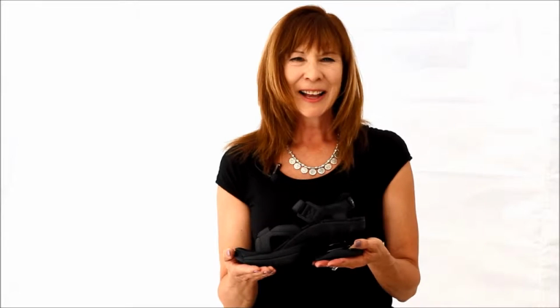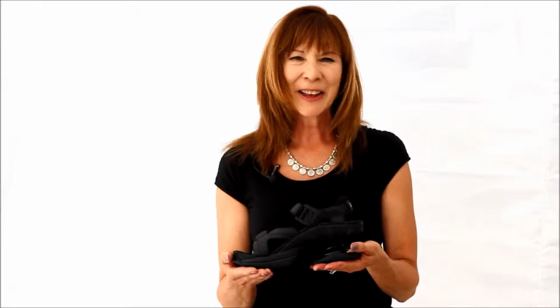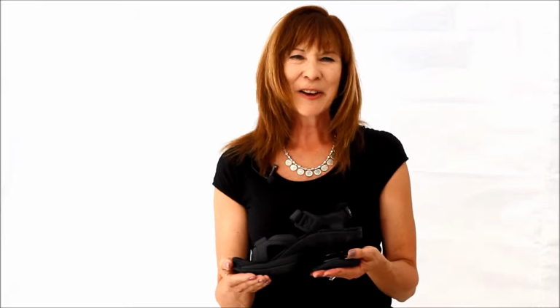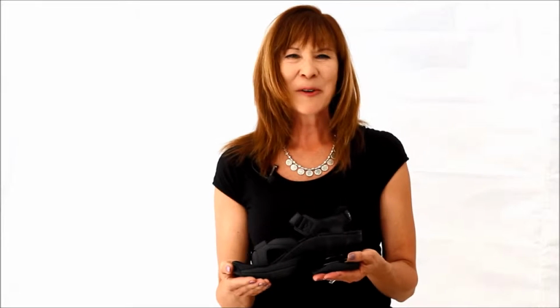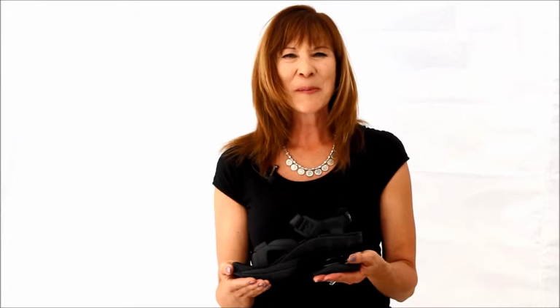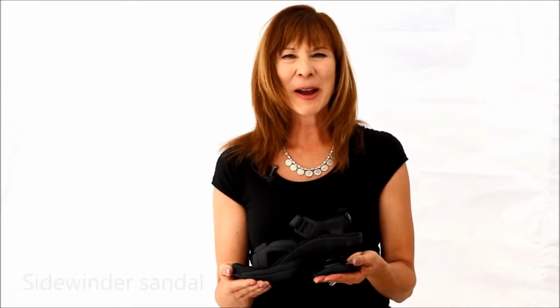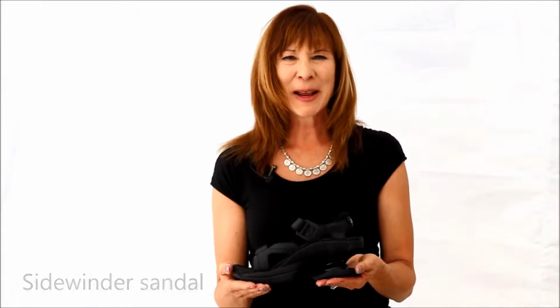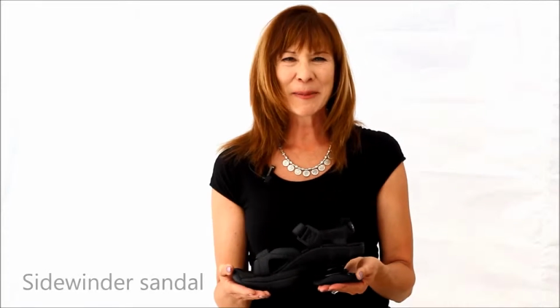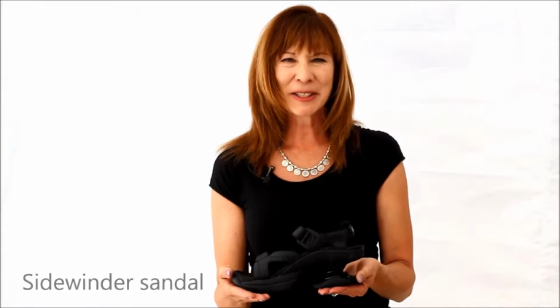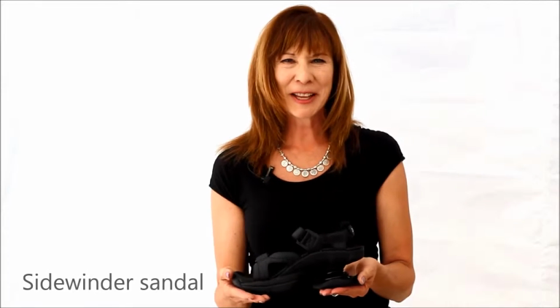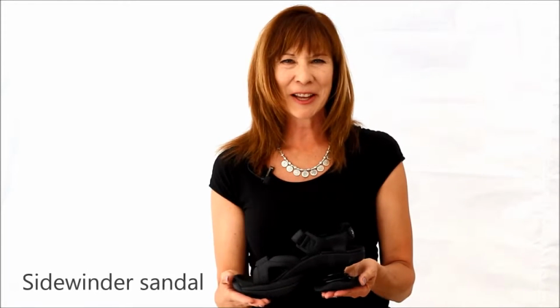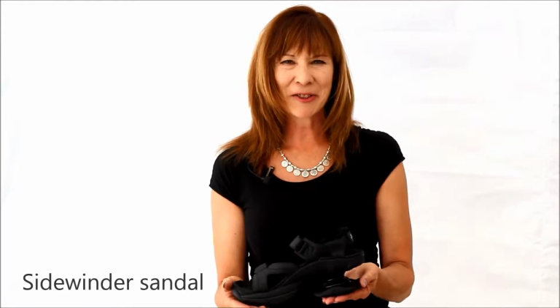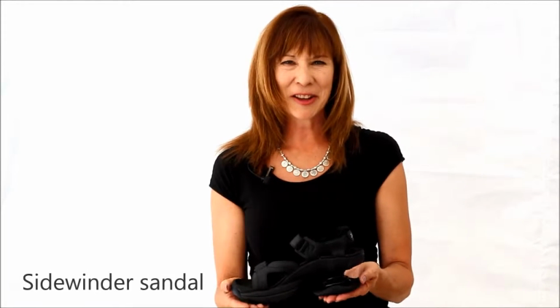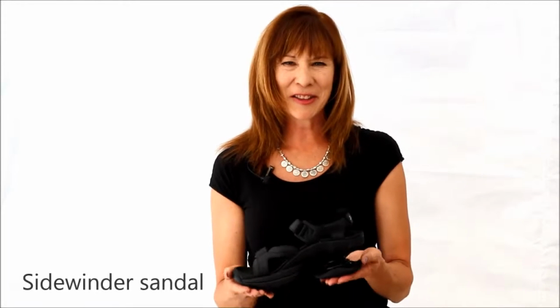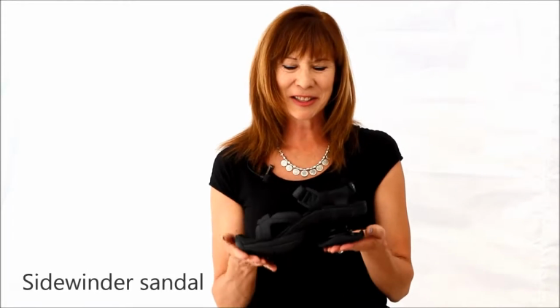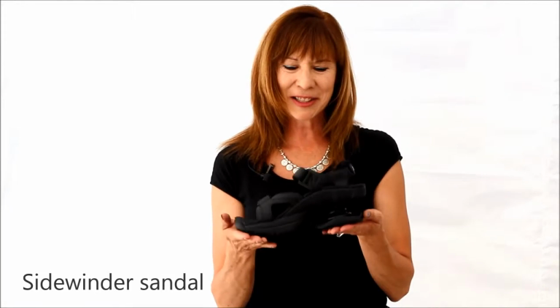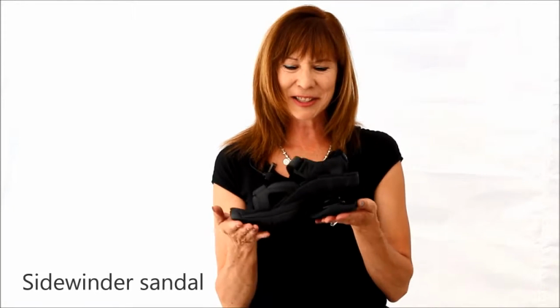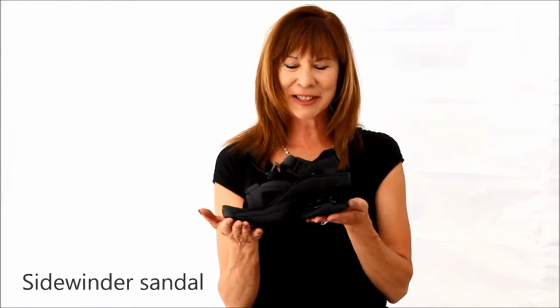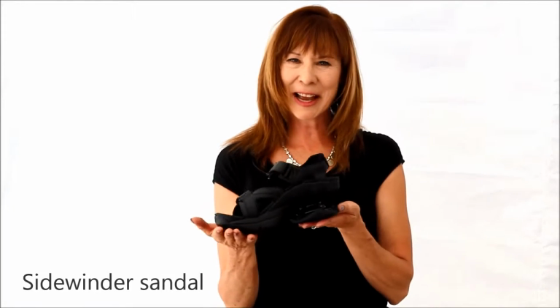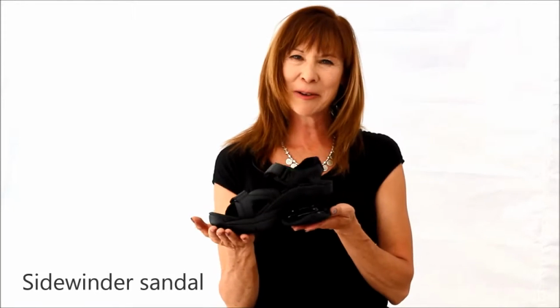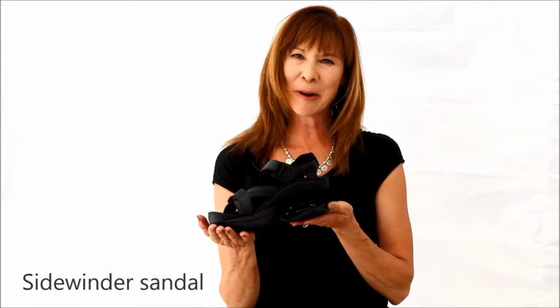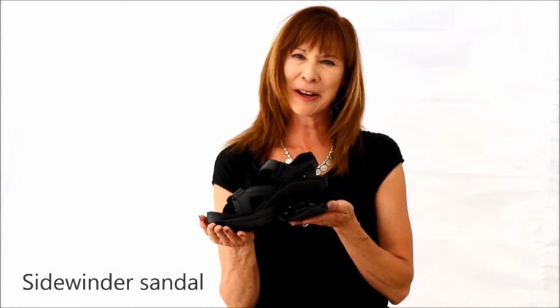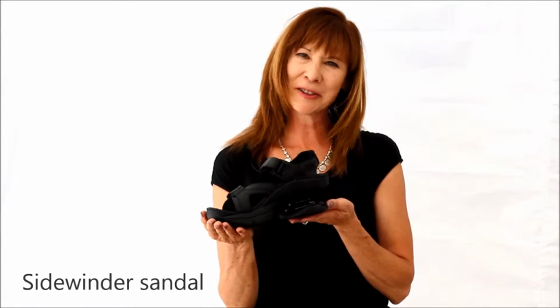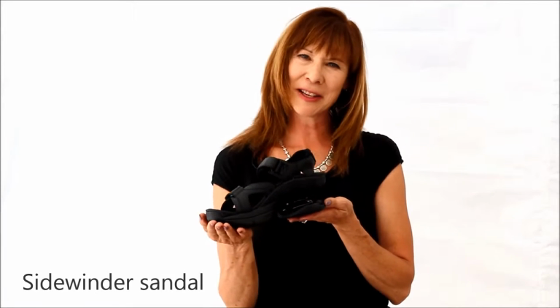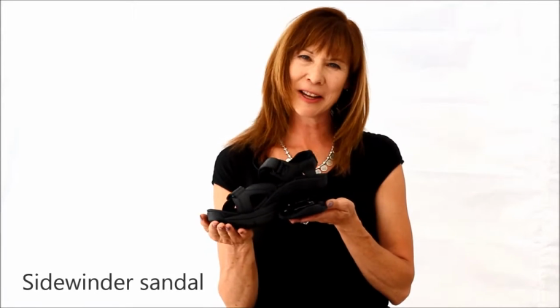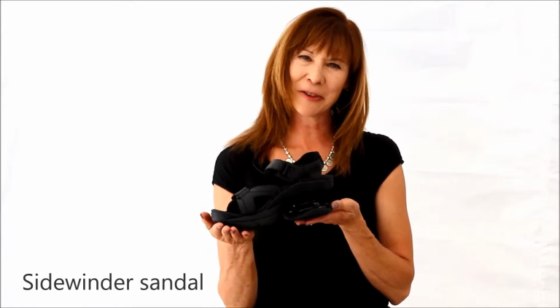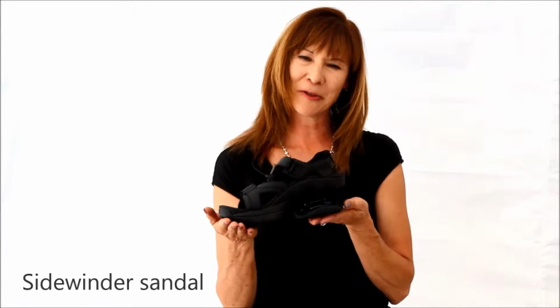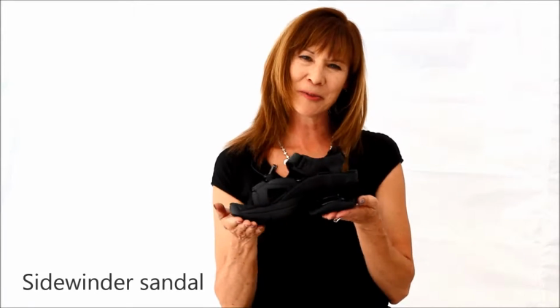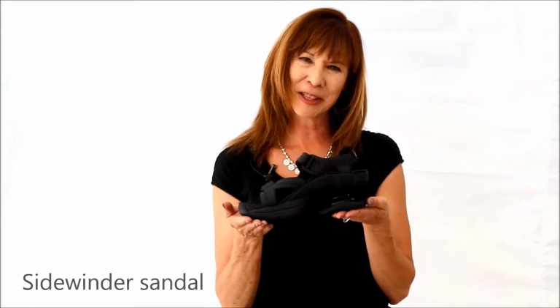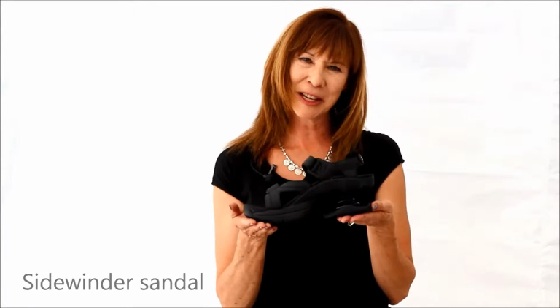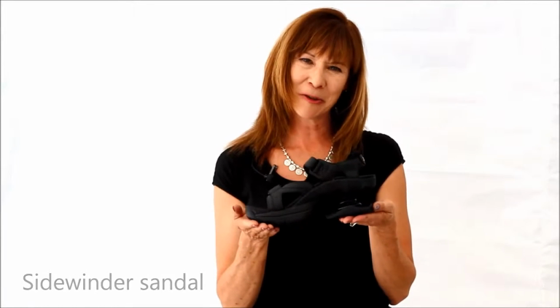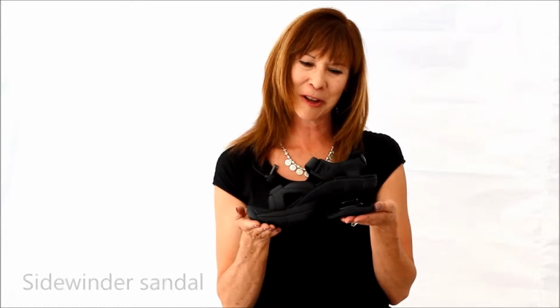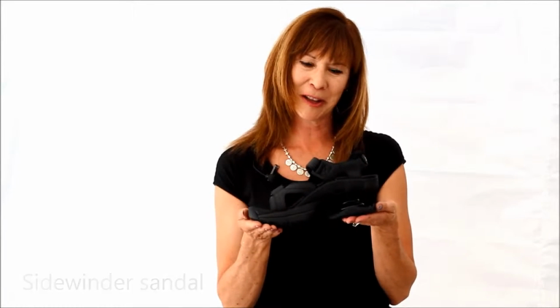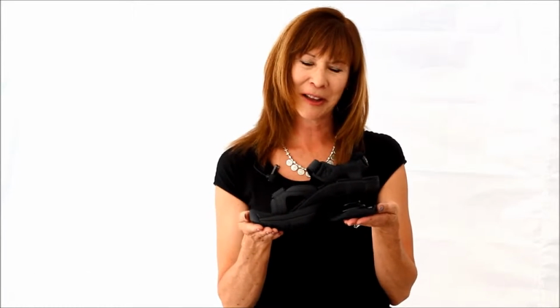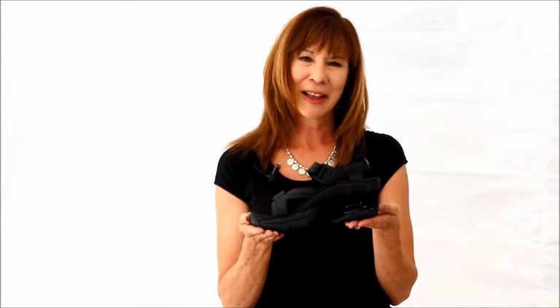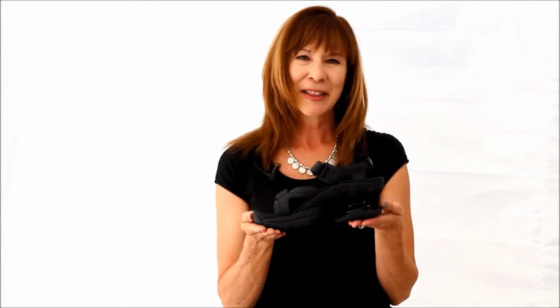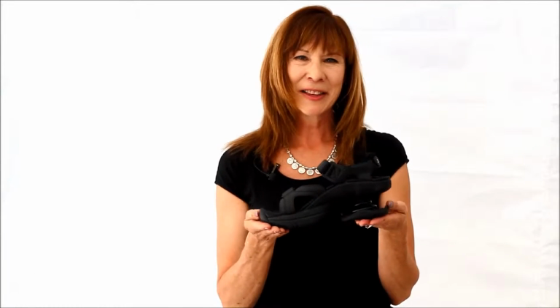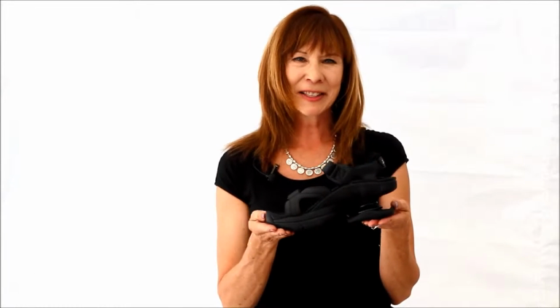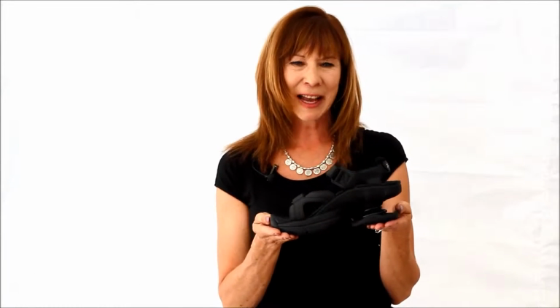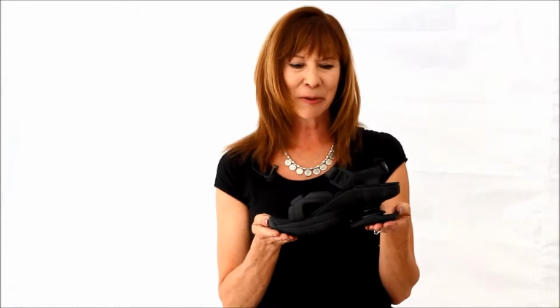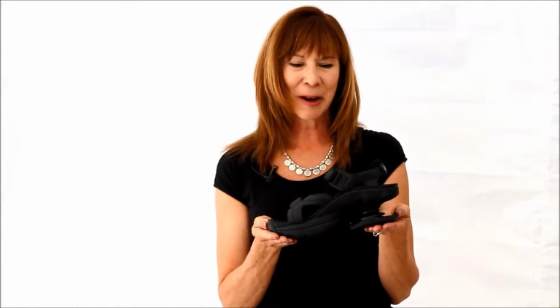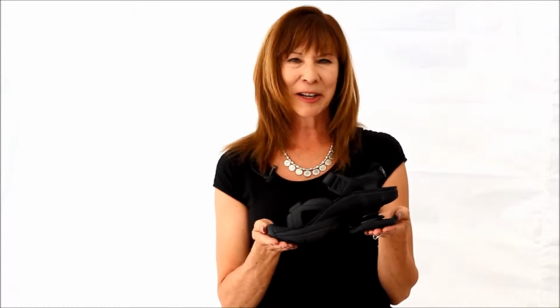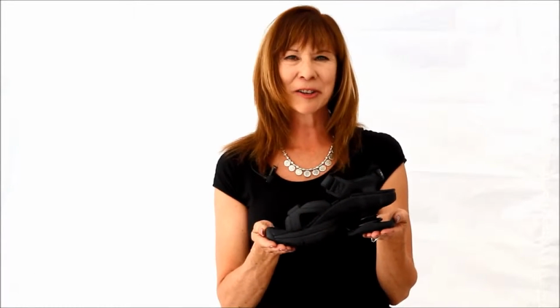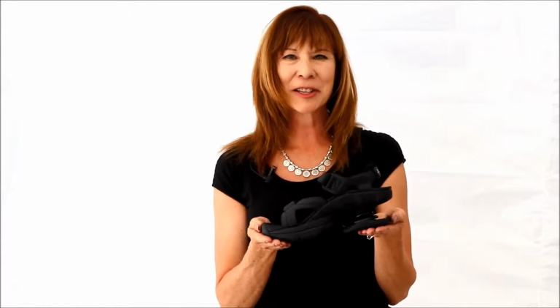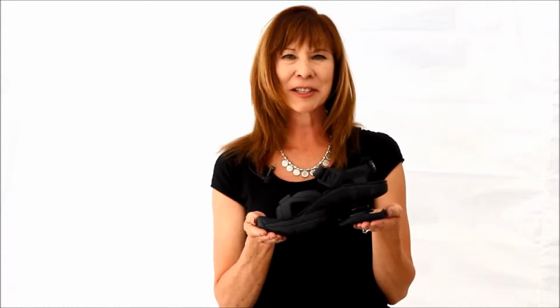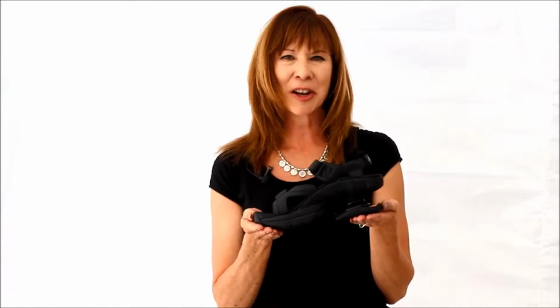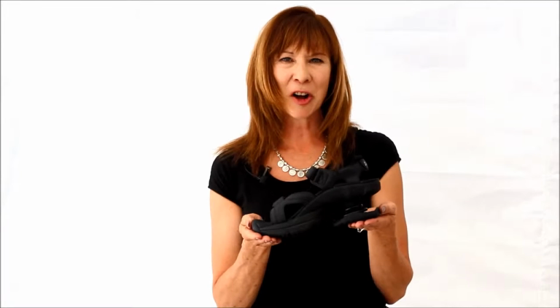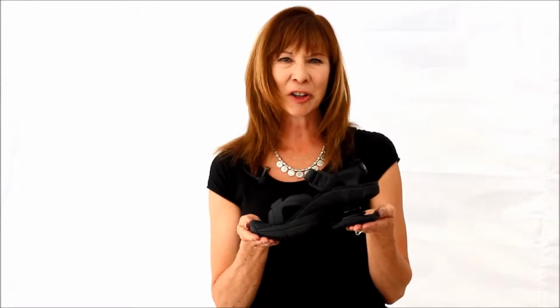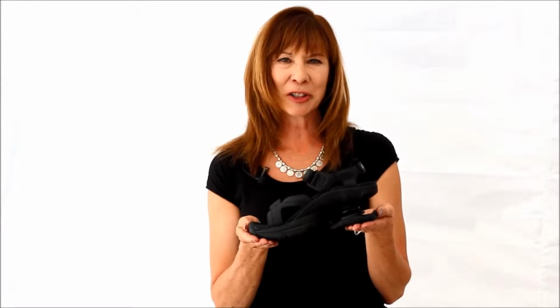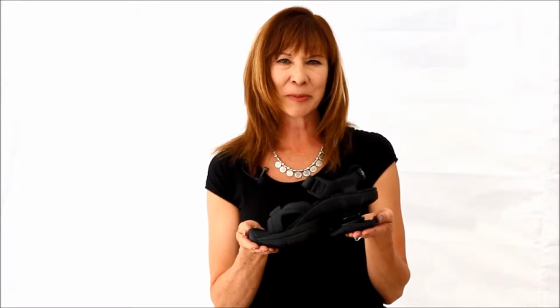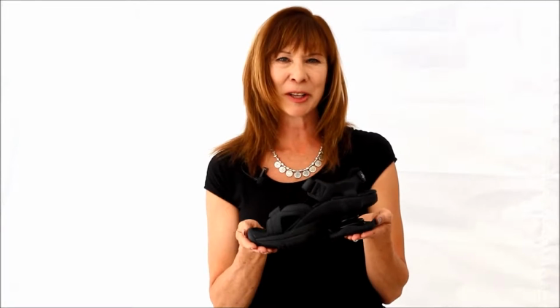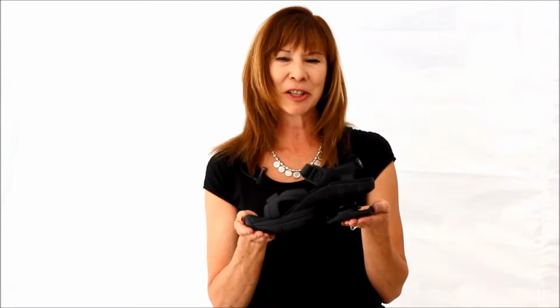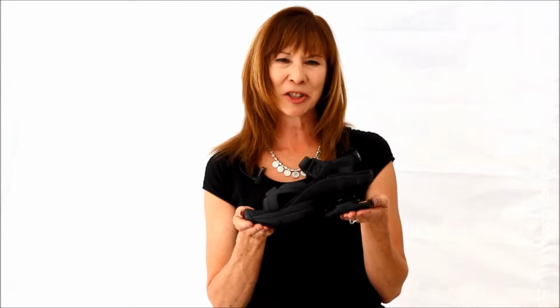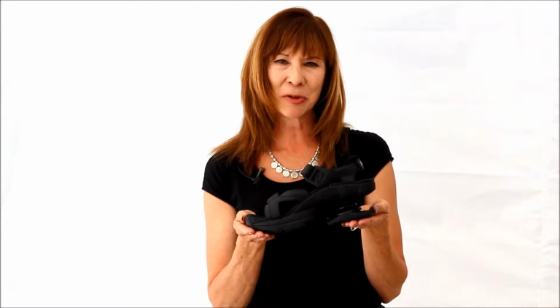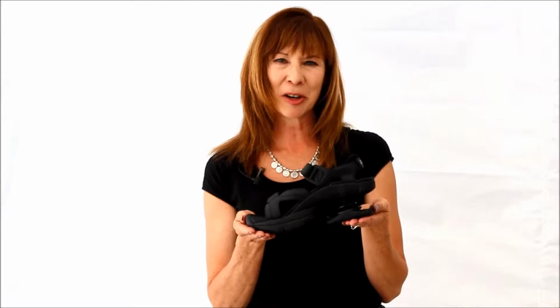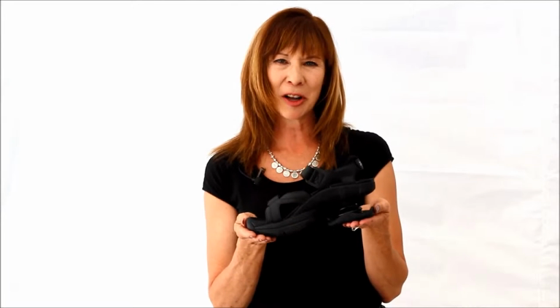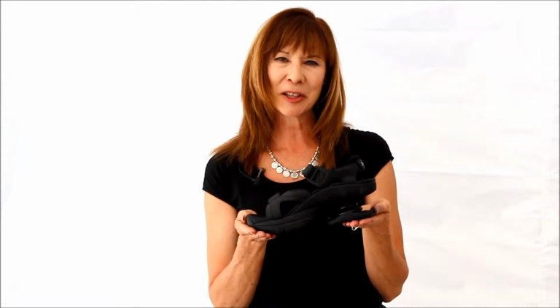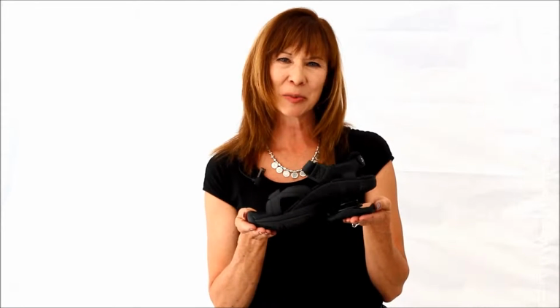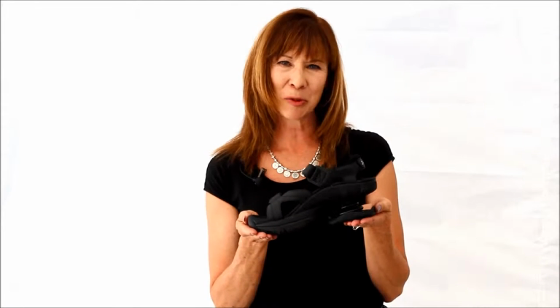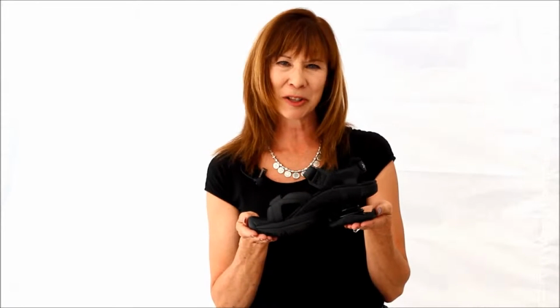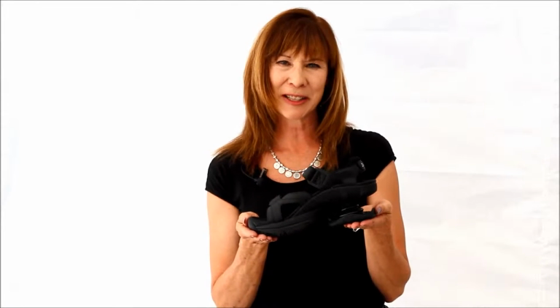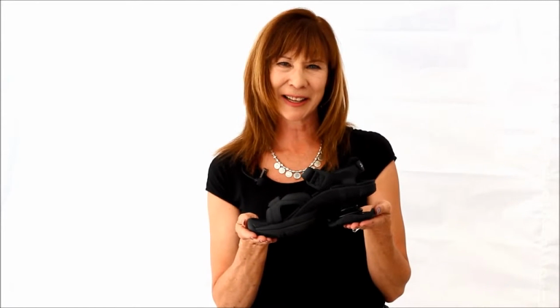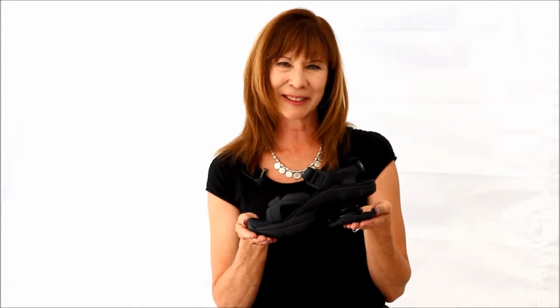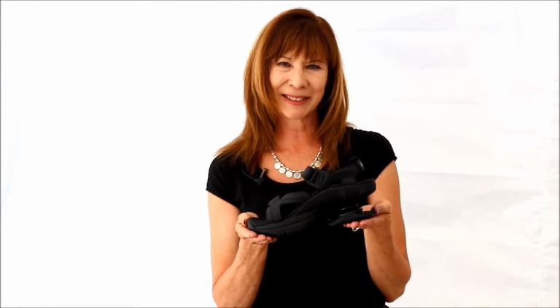Hello, my name is Kendra and this is the Sidewinder Sandal from Z-Coil. The Sidewinder is the ultimate do-it-all sport sandal.